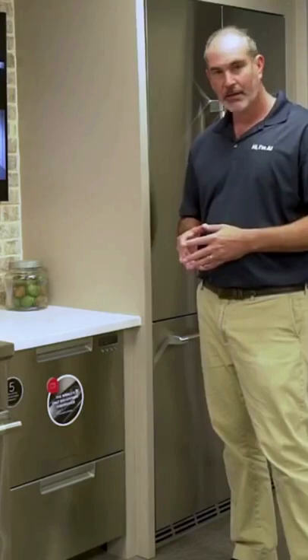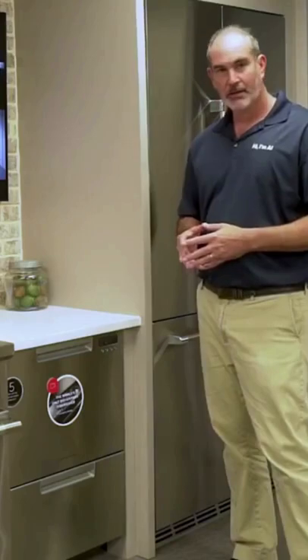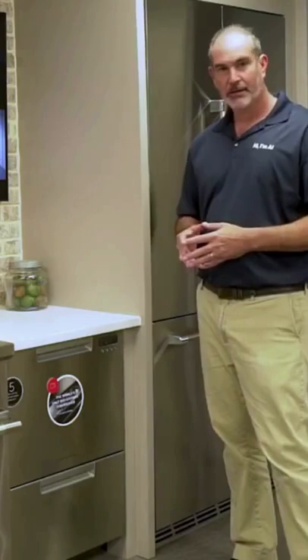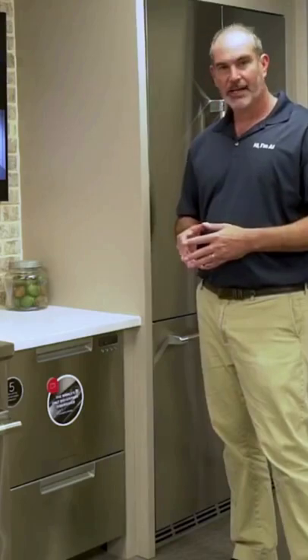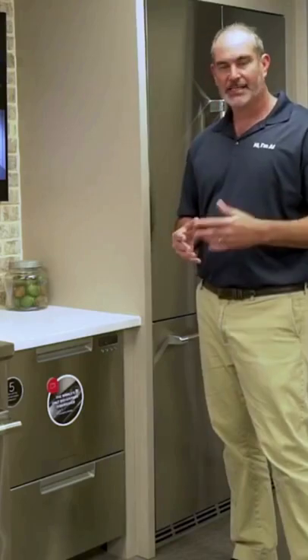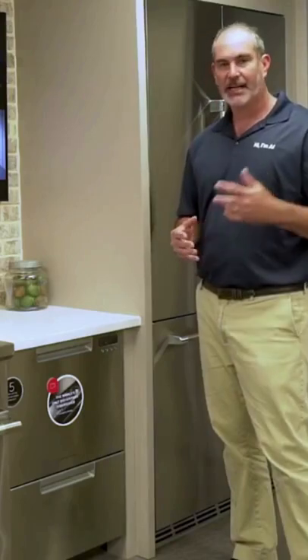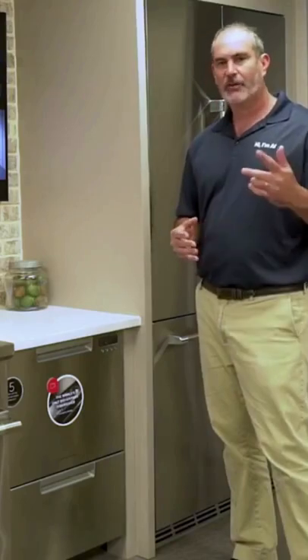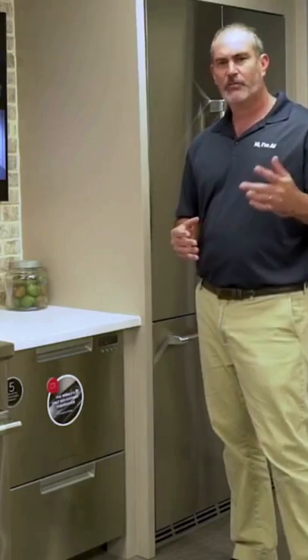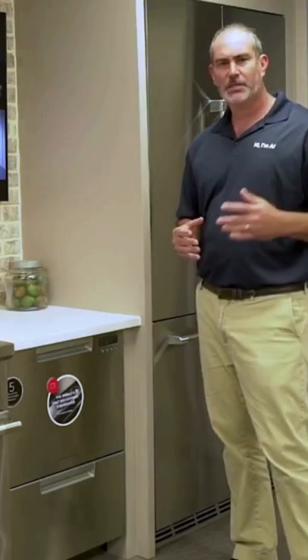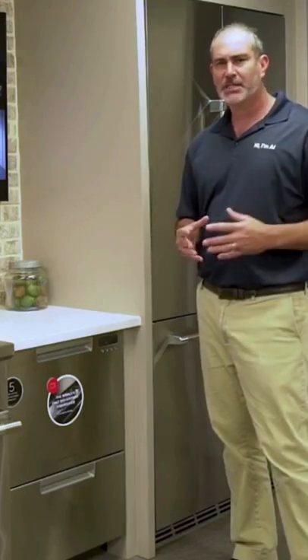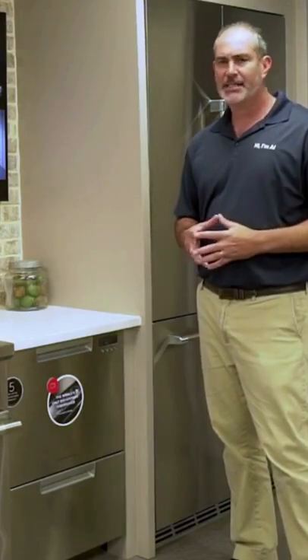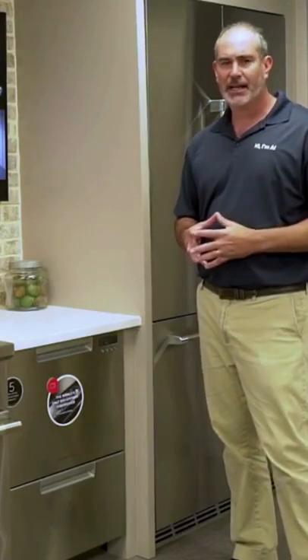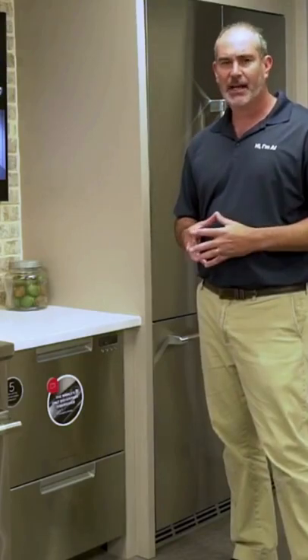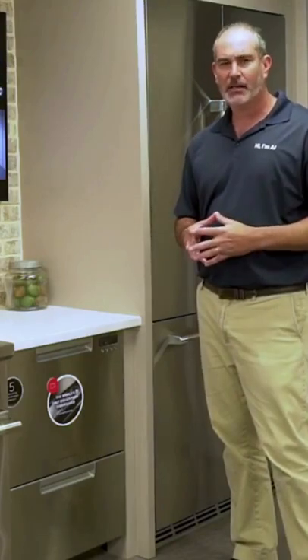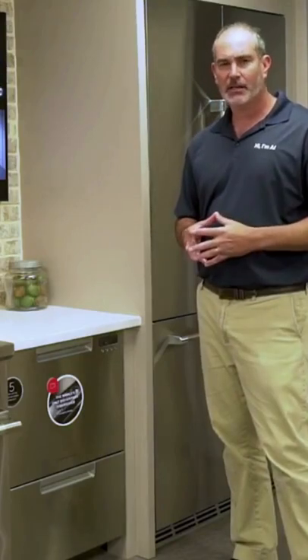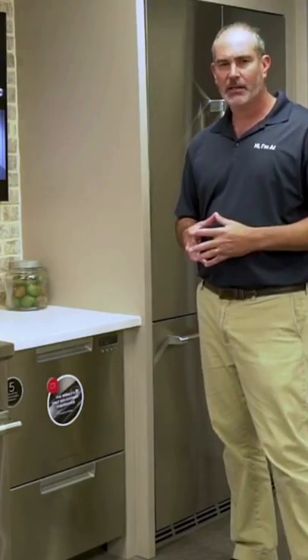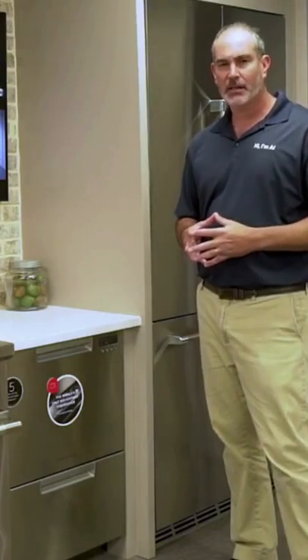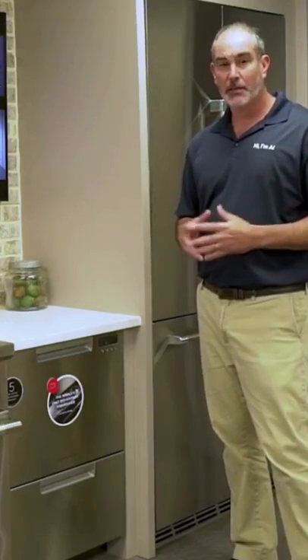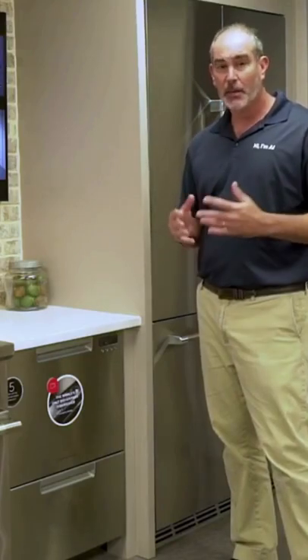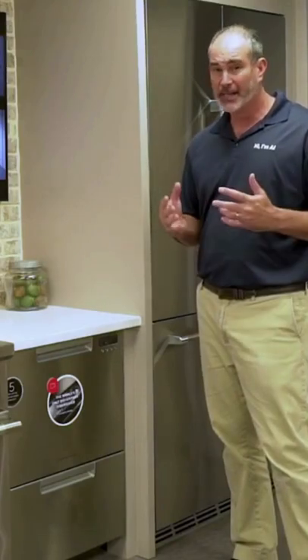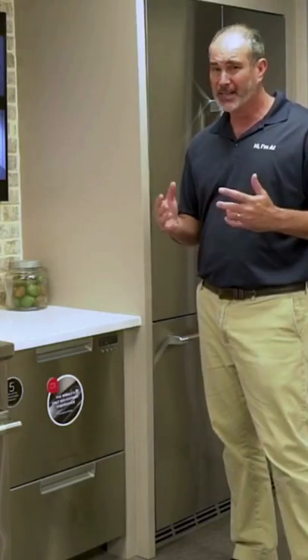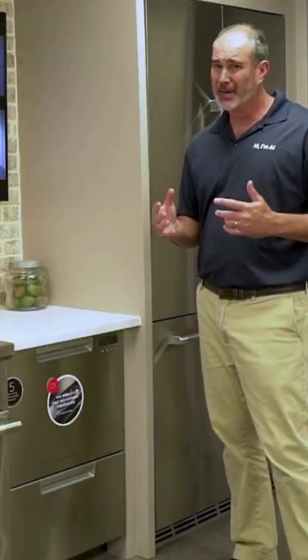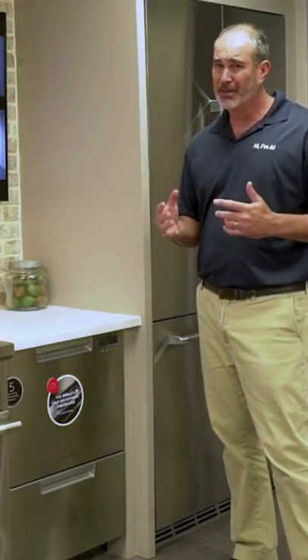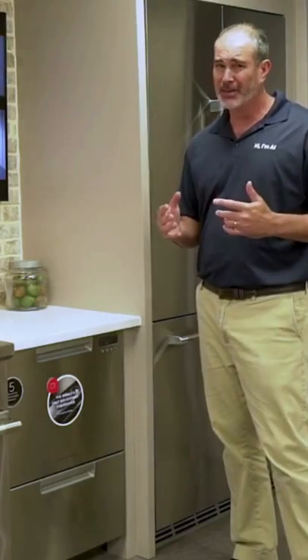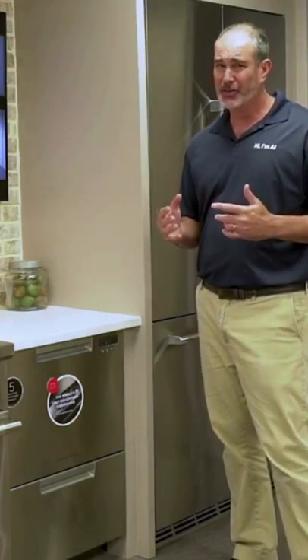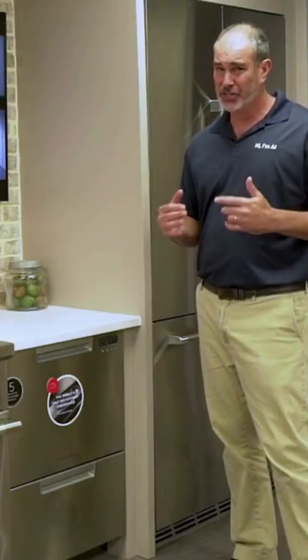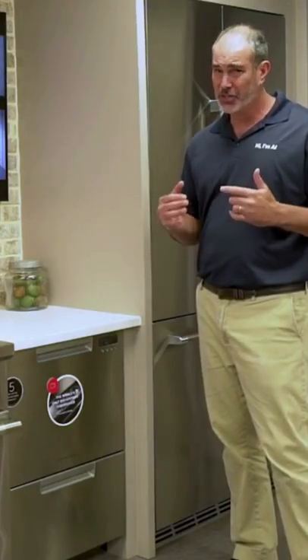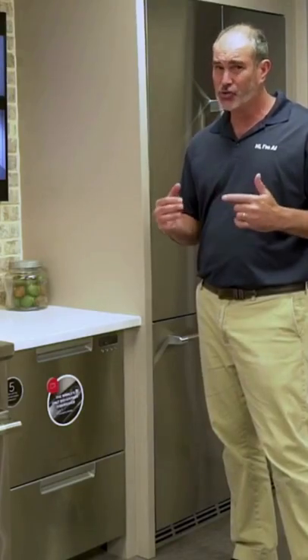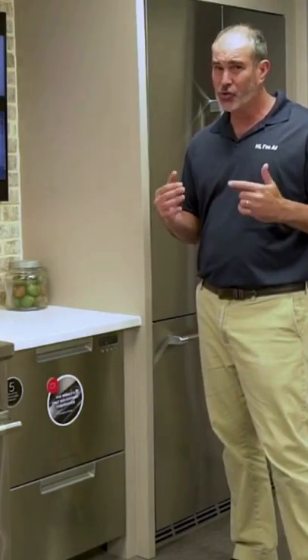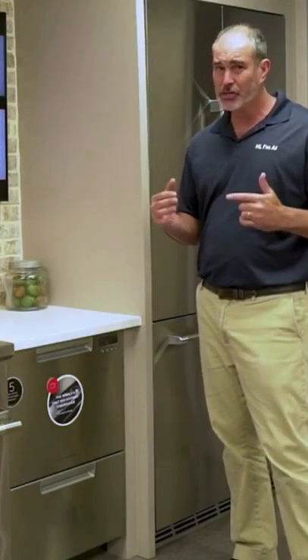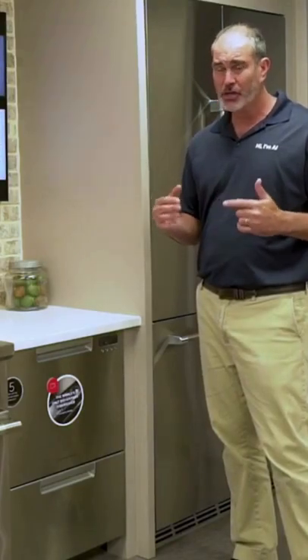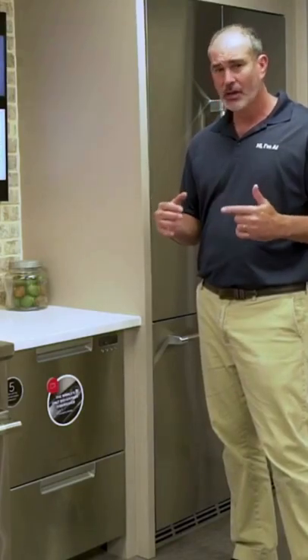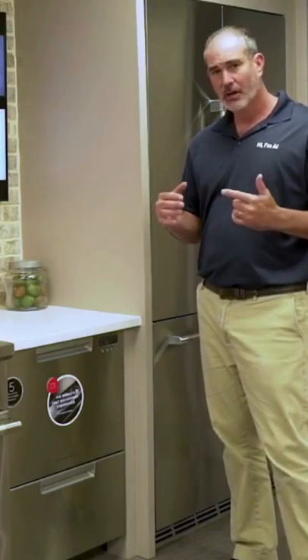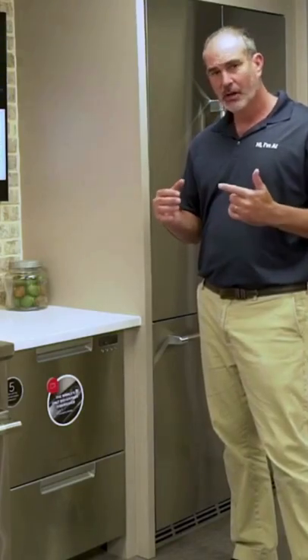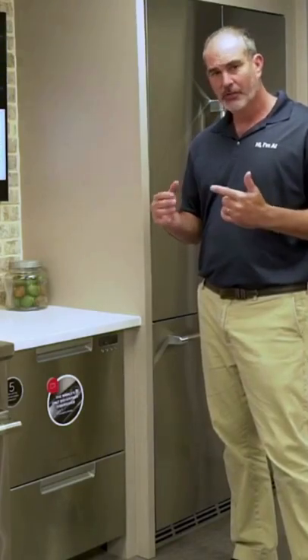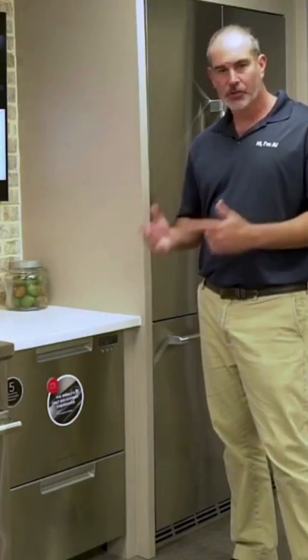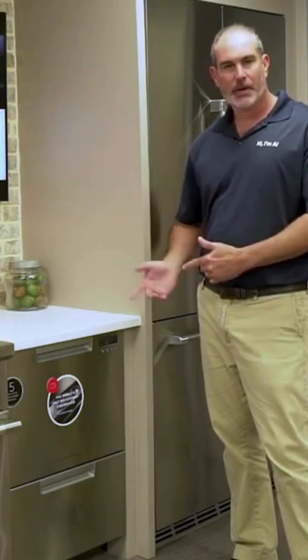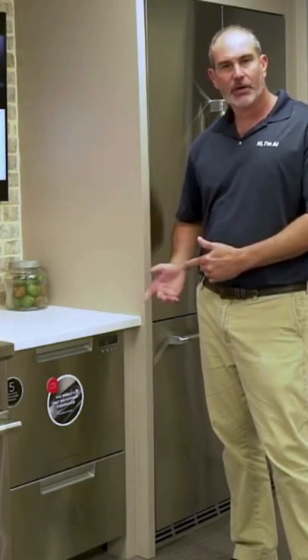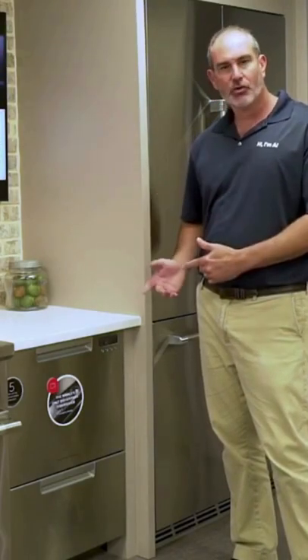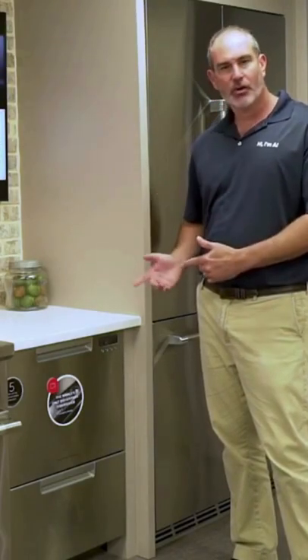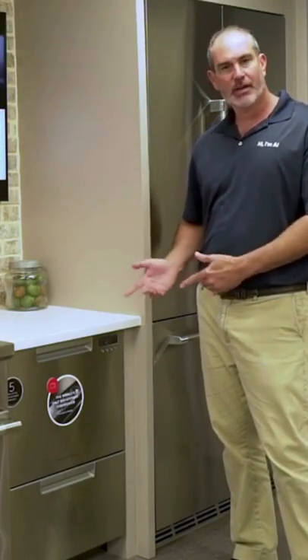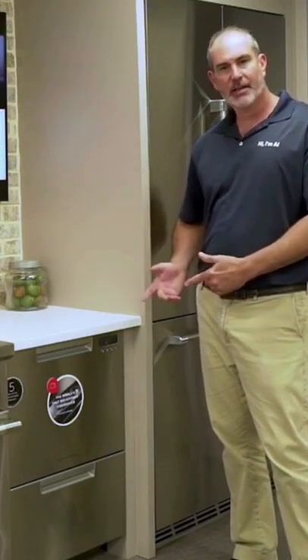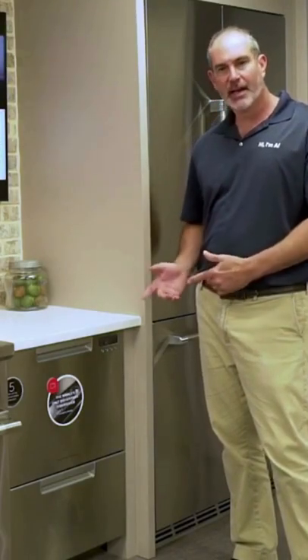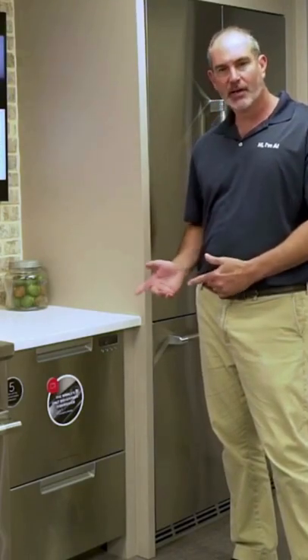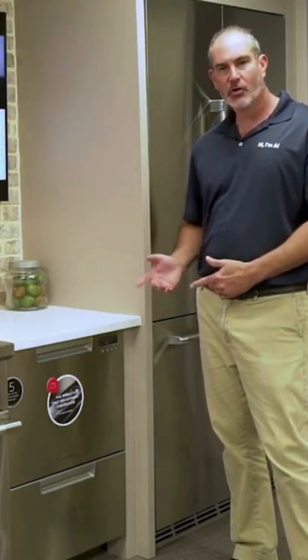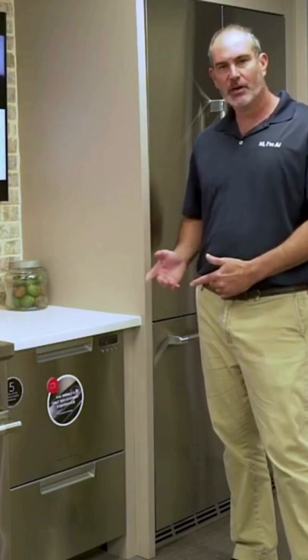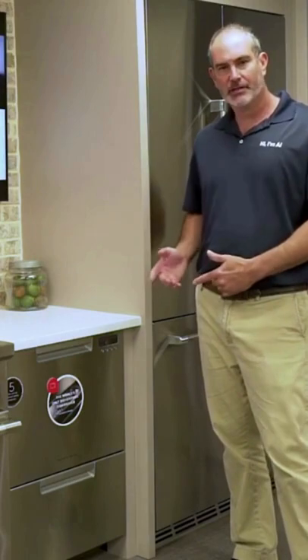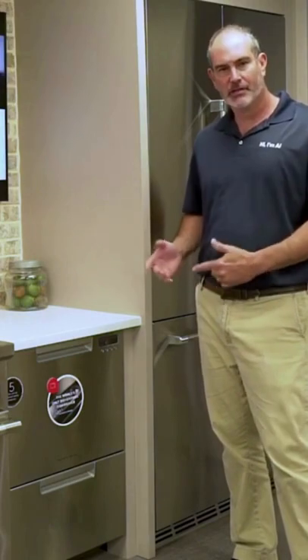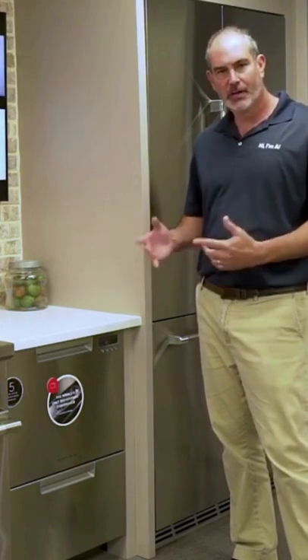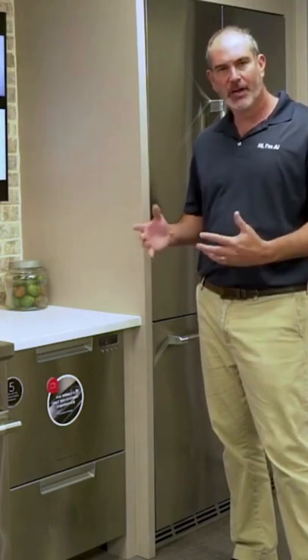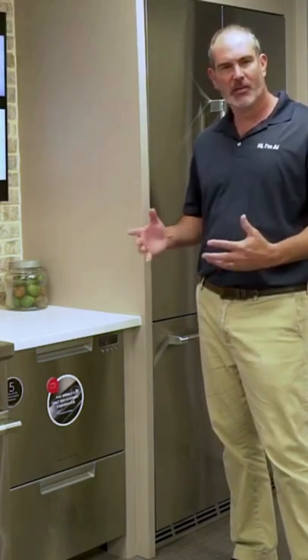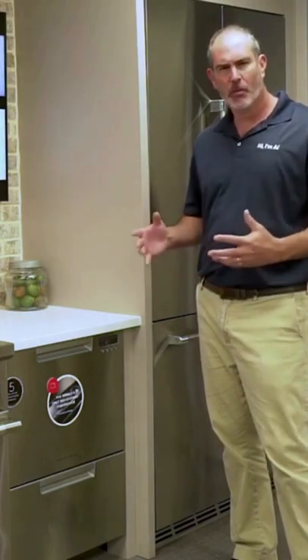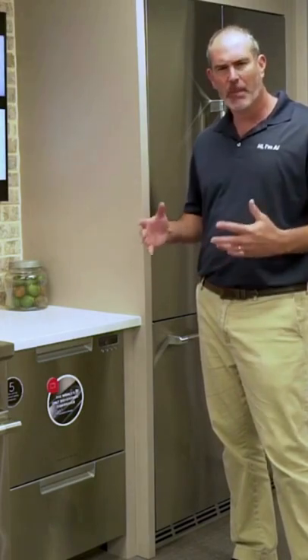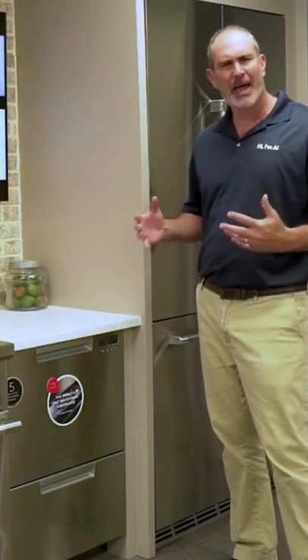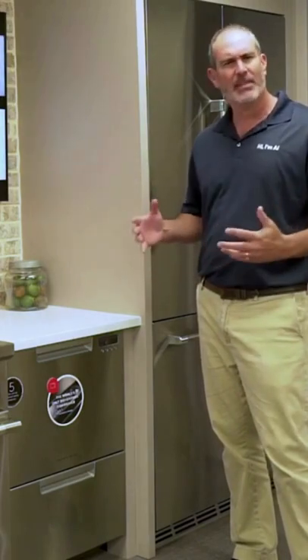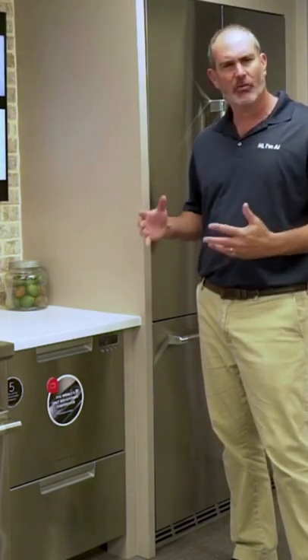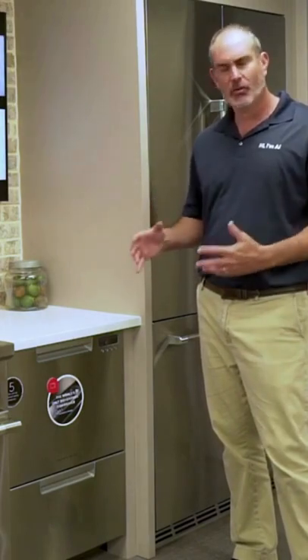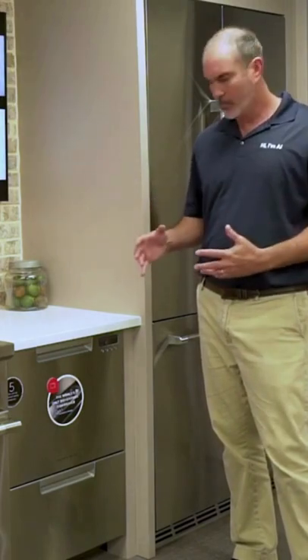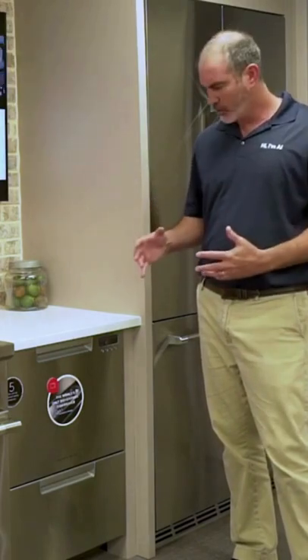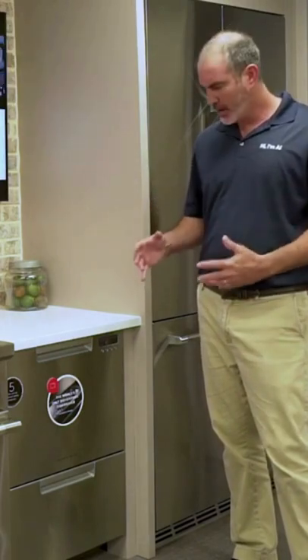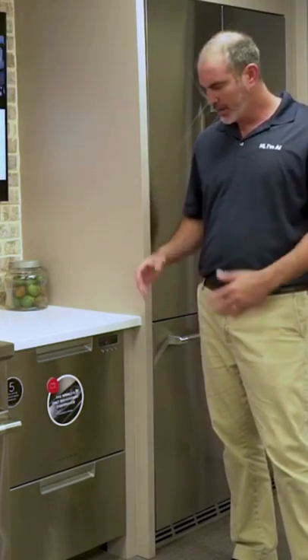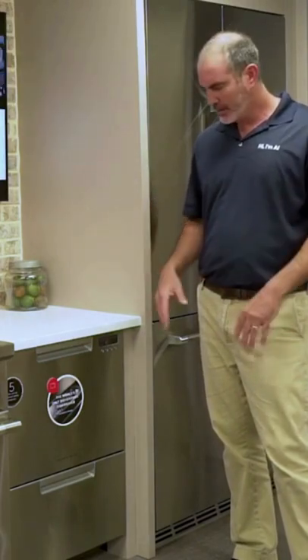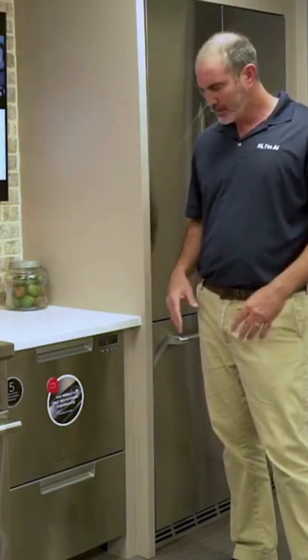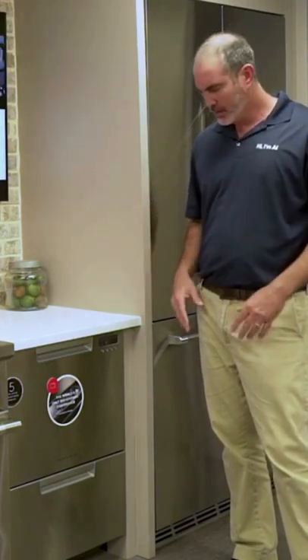Guys, Al from Just Ask Al. A lot of people ask about dish drawers. Fisher Paykel created the category — it's kind of their own patent, their own branding on this.